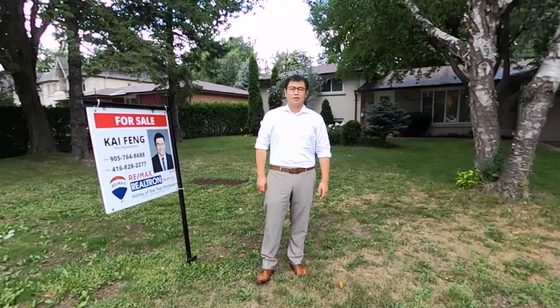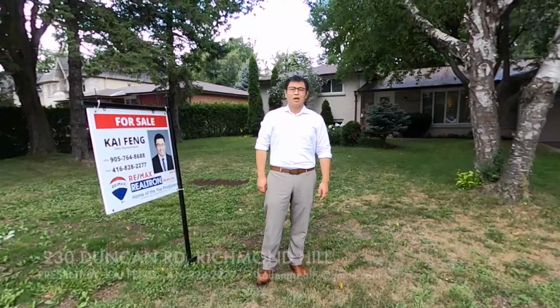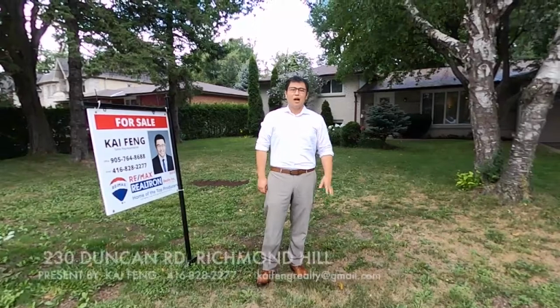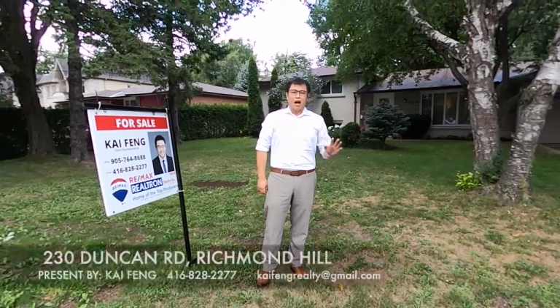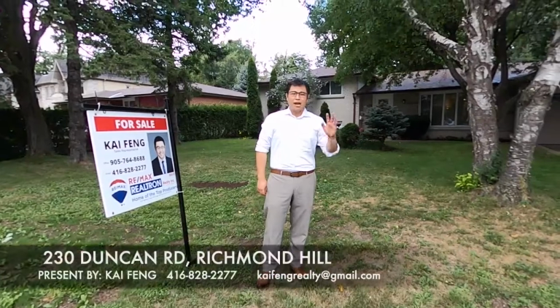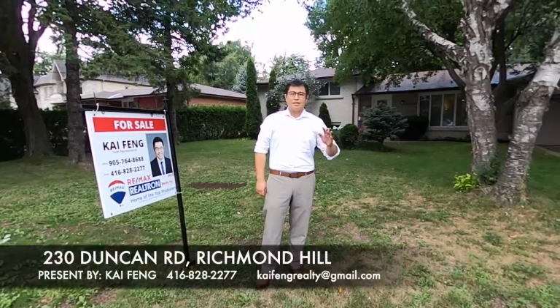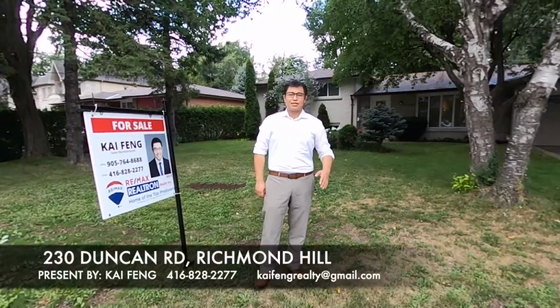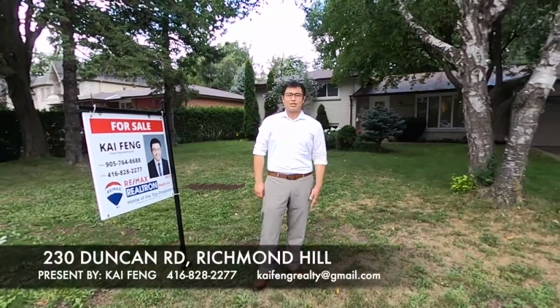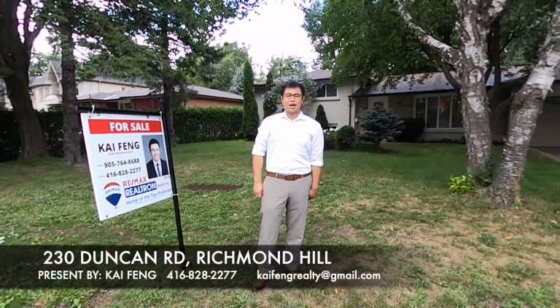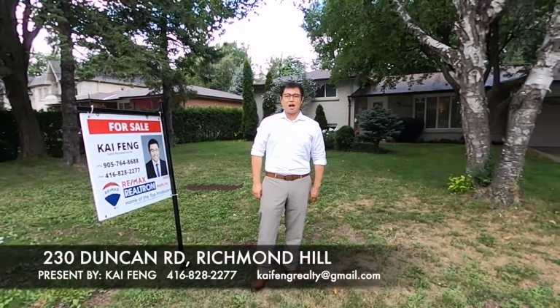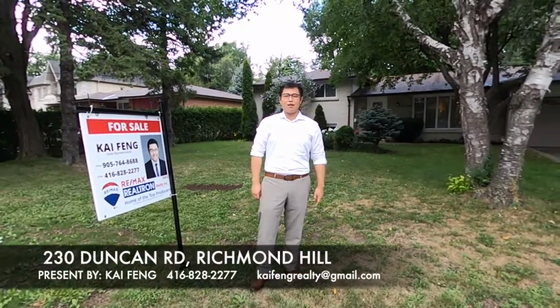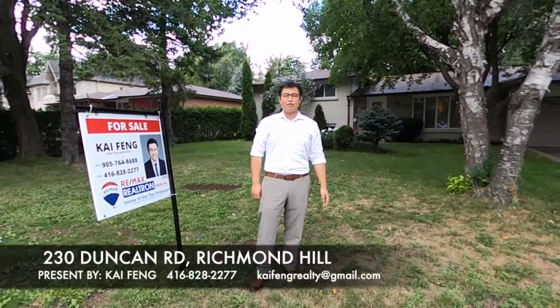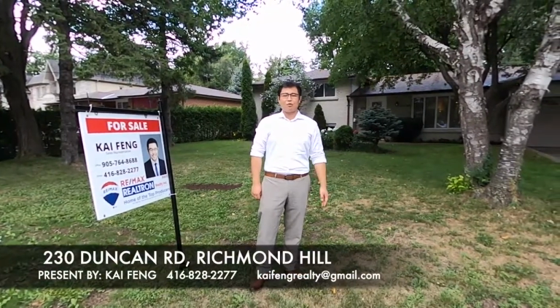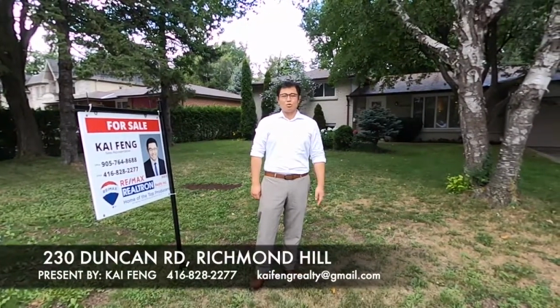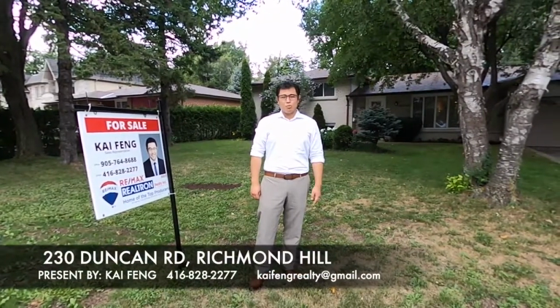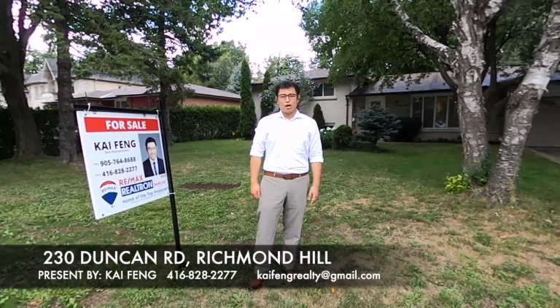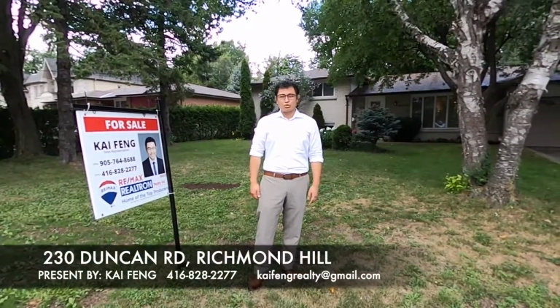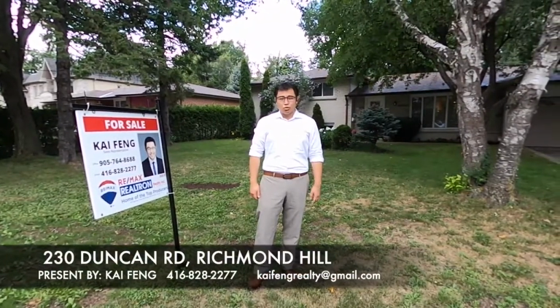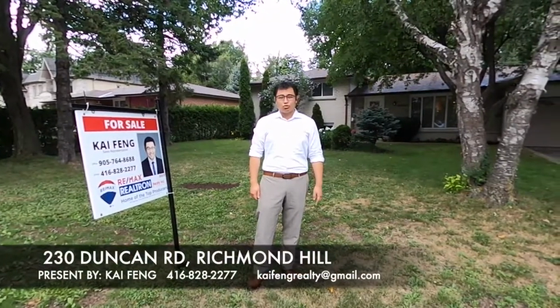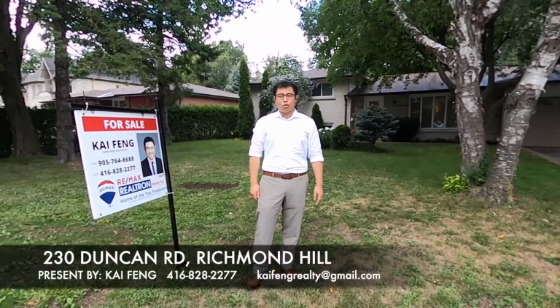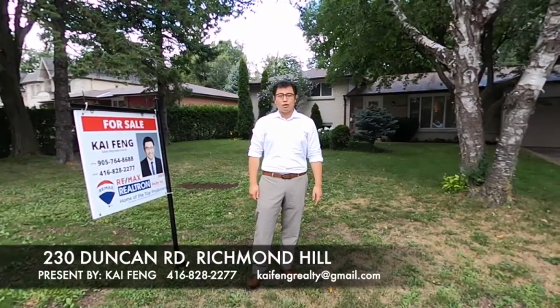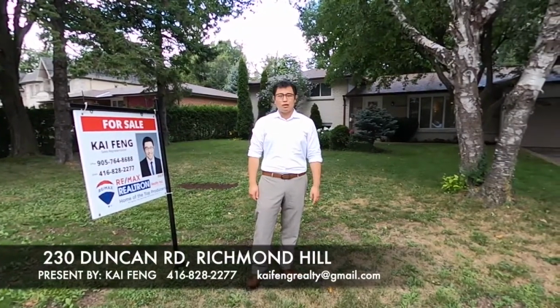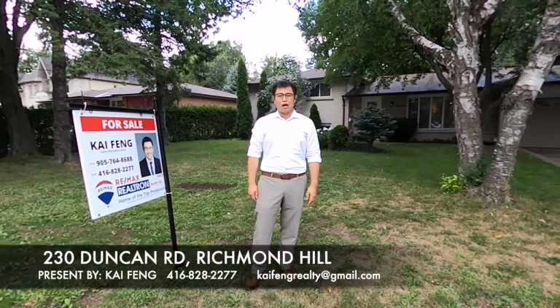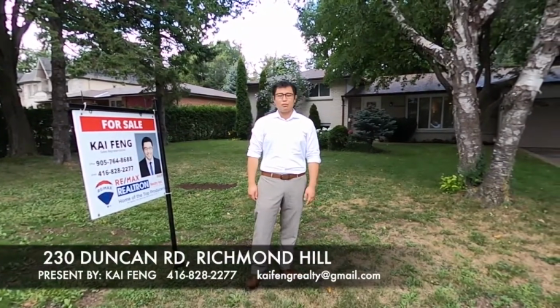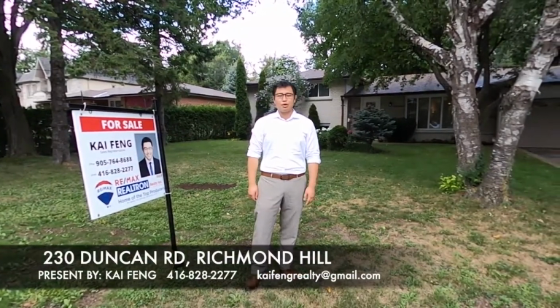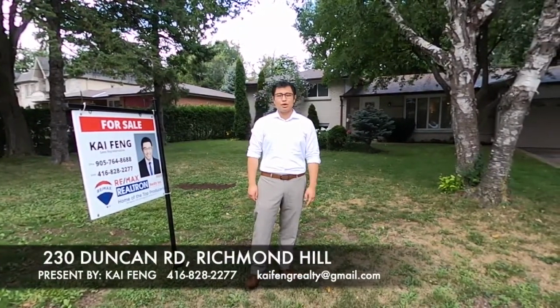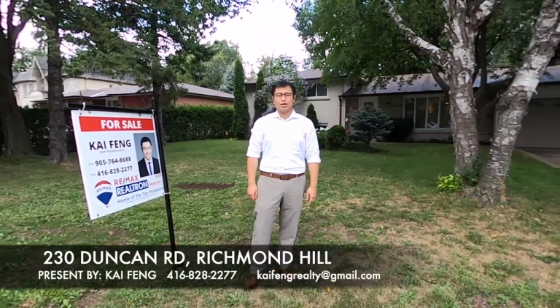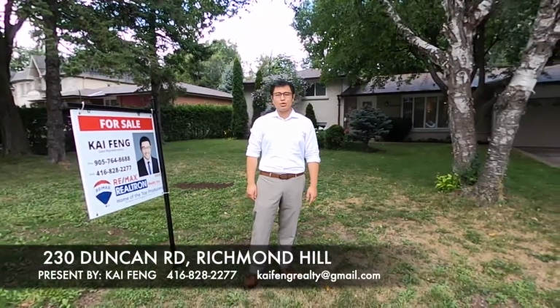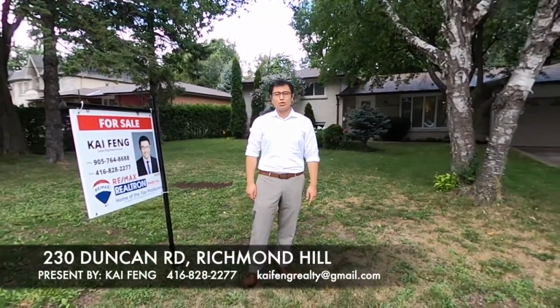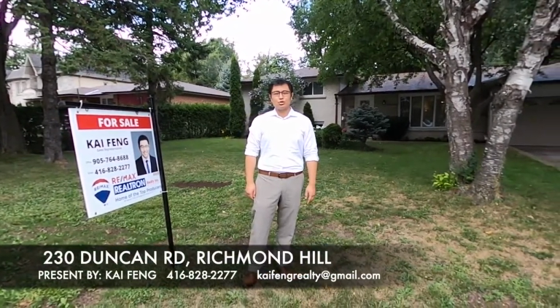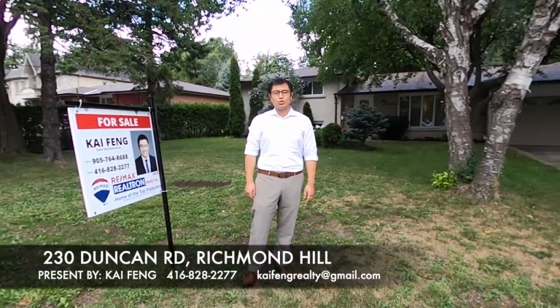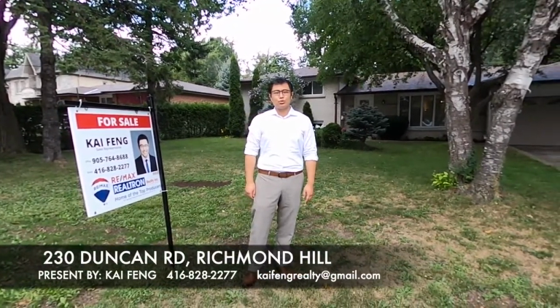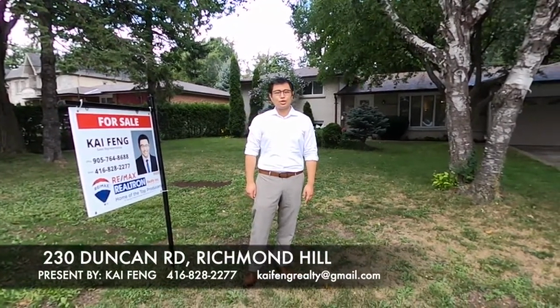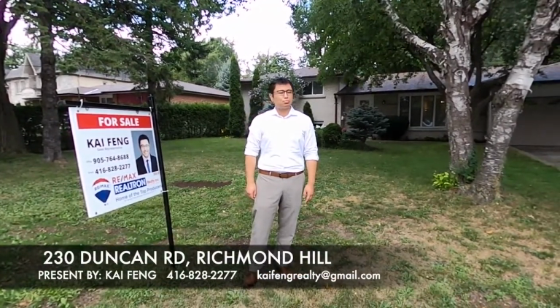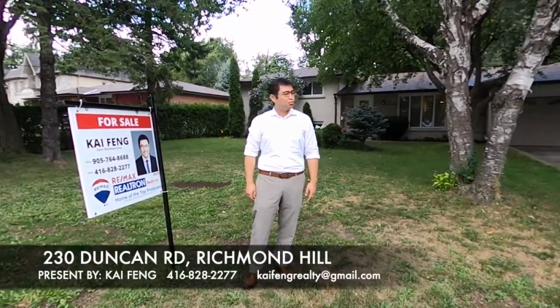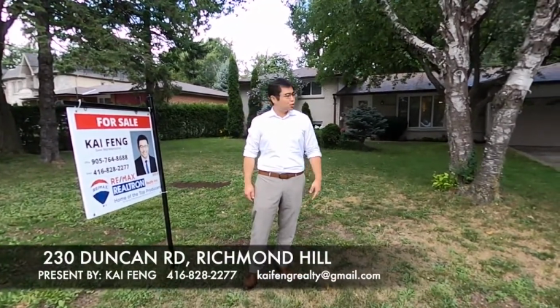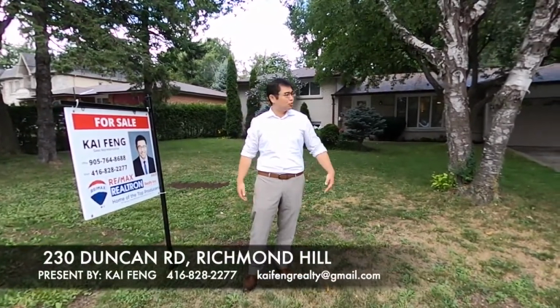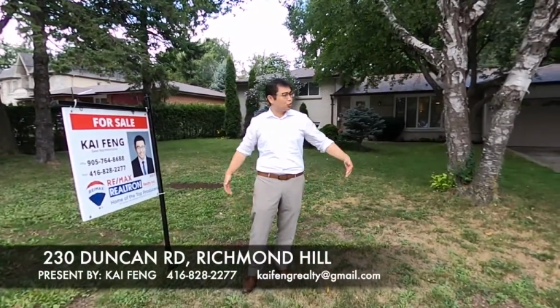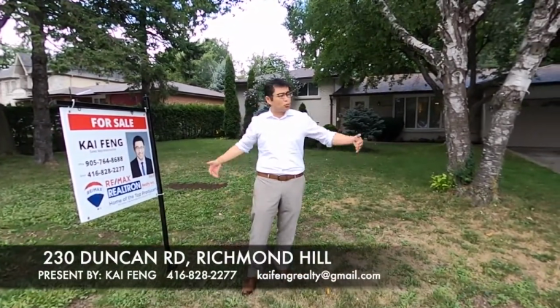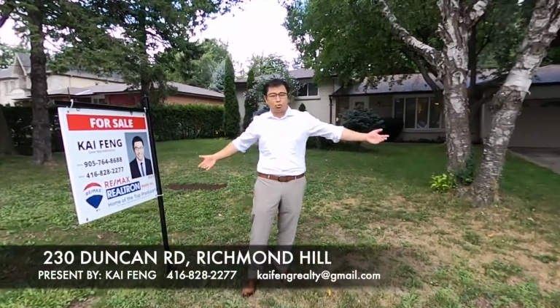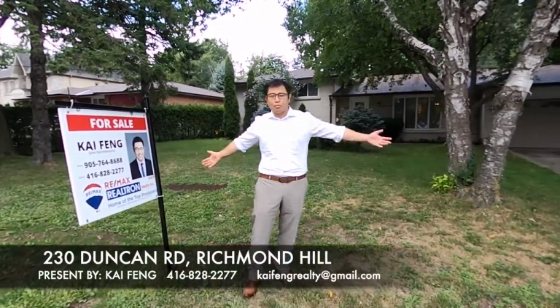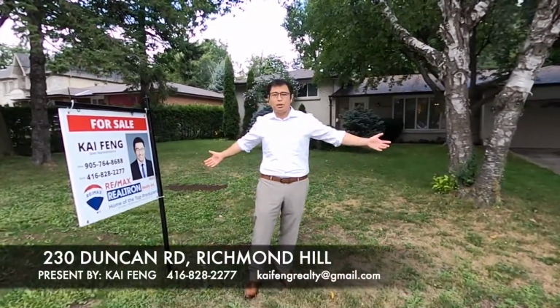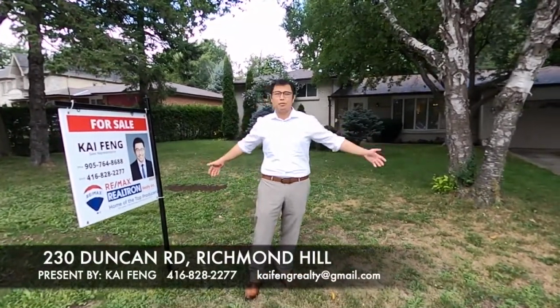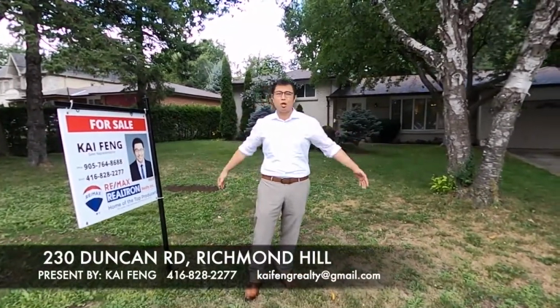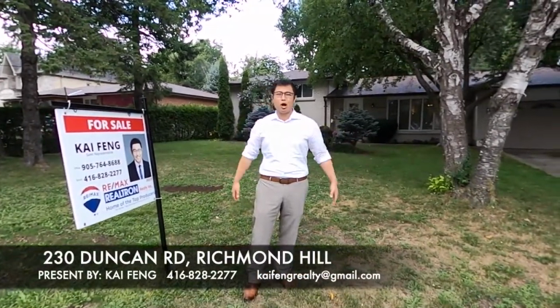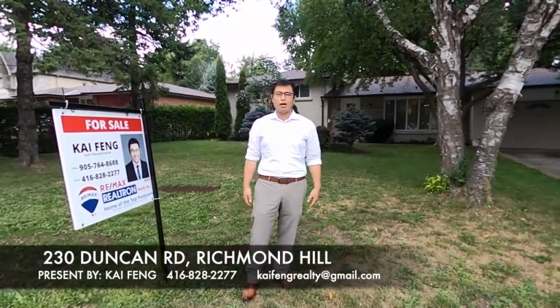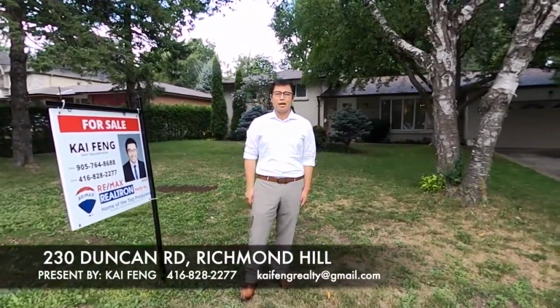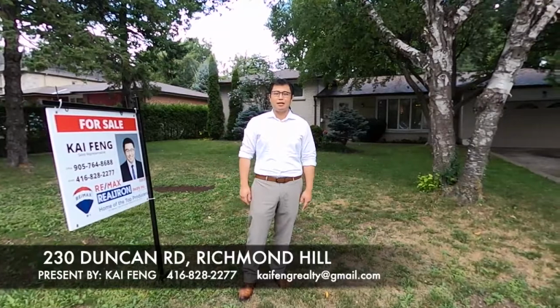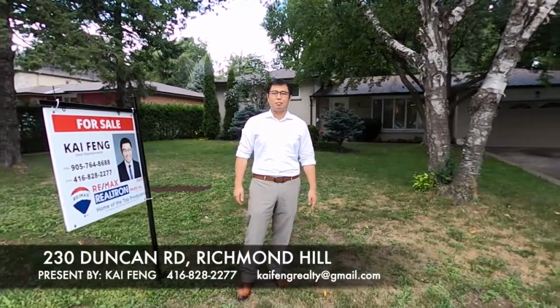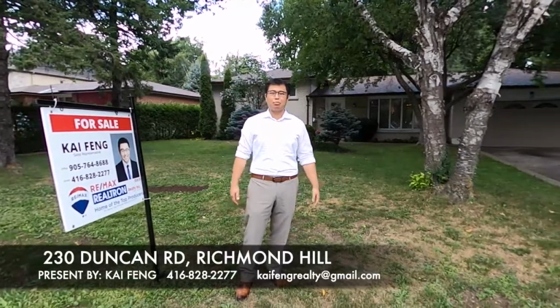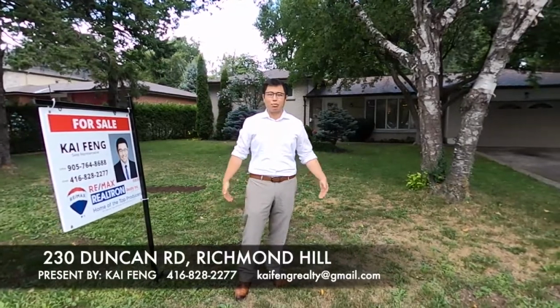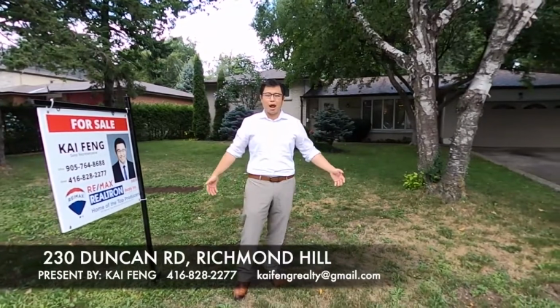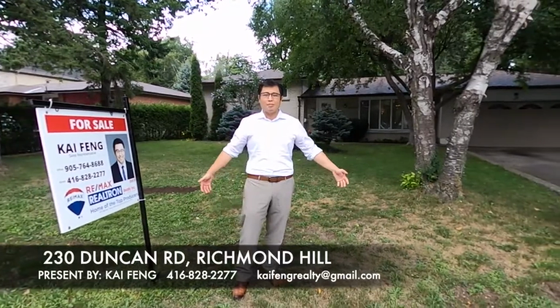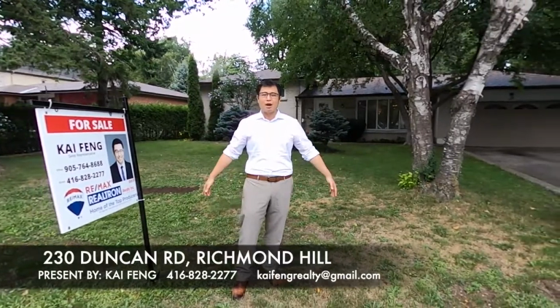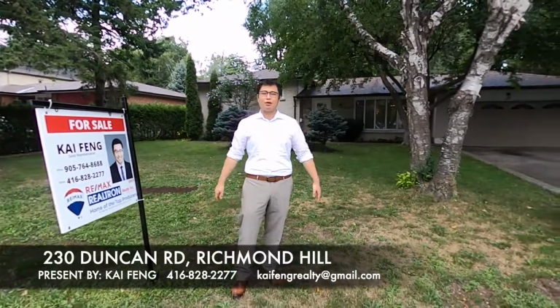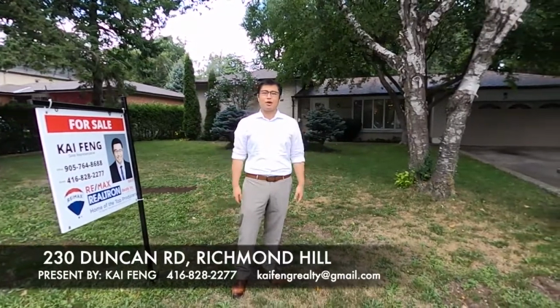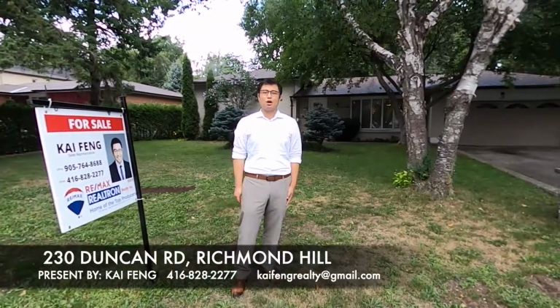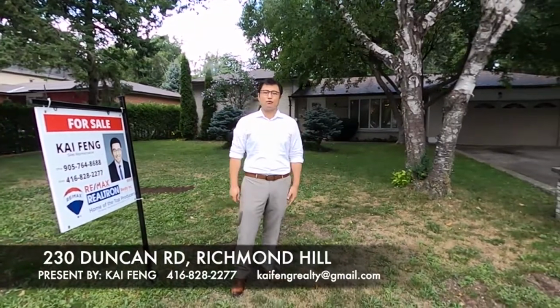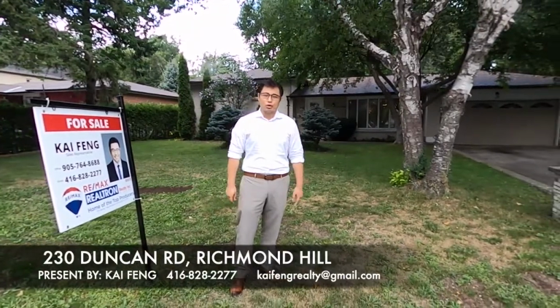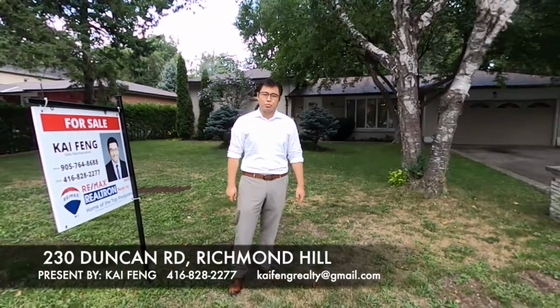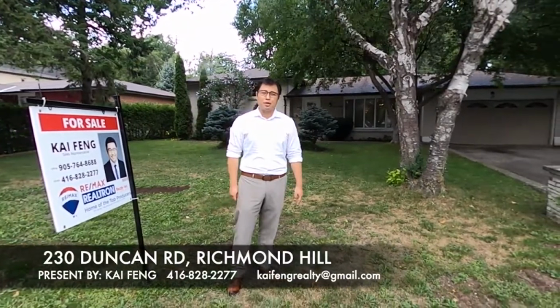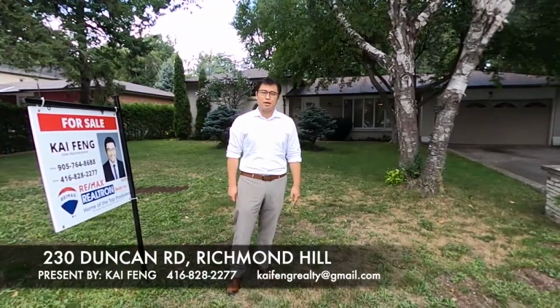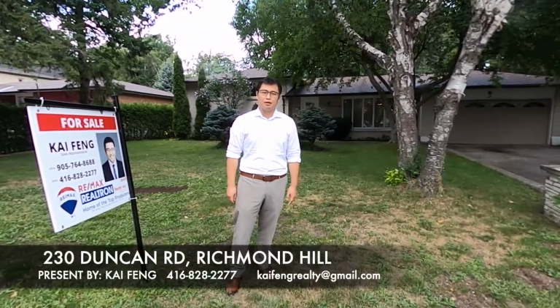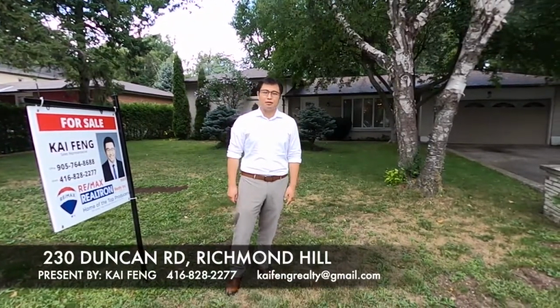Hi, this is Kai from RIMAX Roadtron. I'm going to introduce you to this beautiful premium lot in the prime area of Richmond Hill.